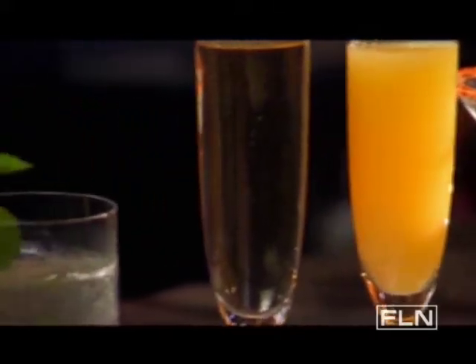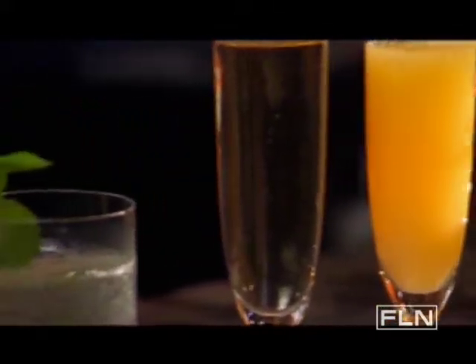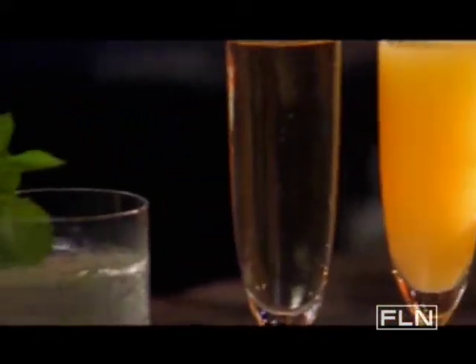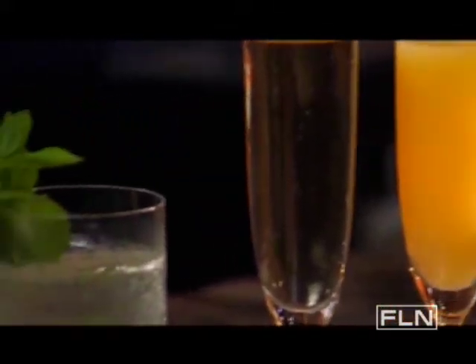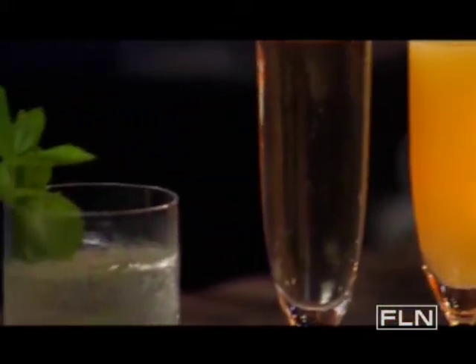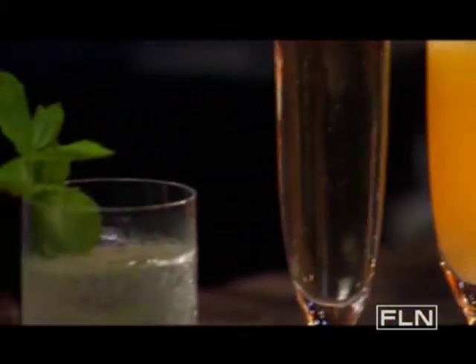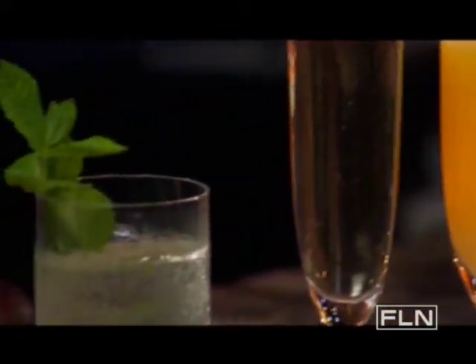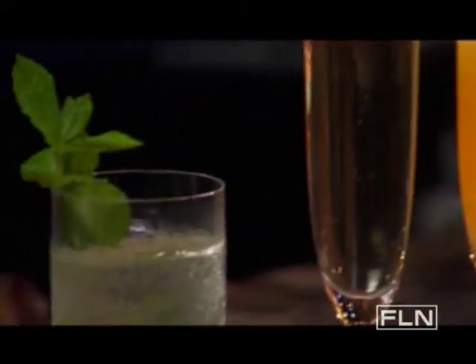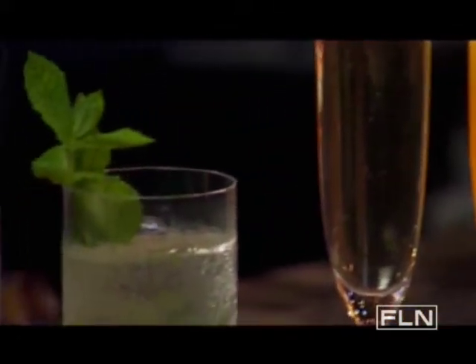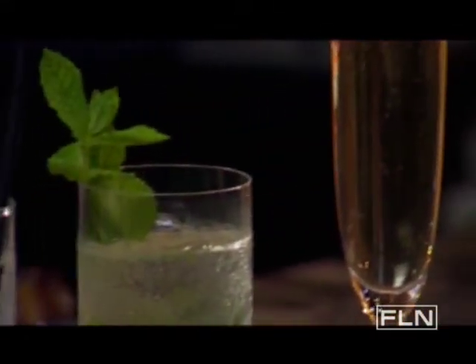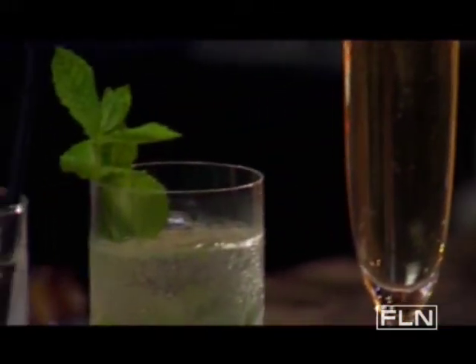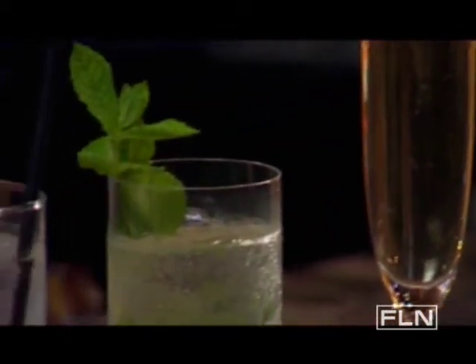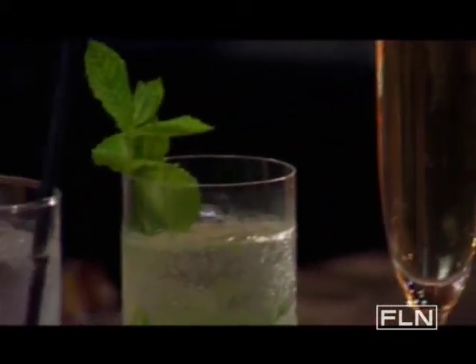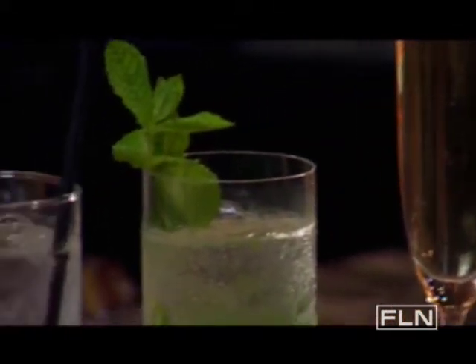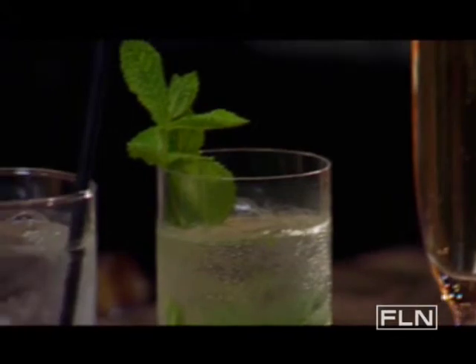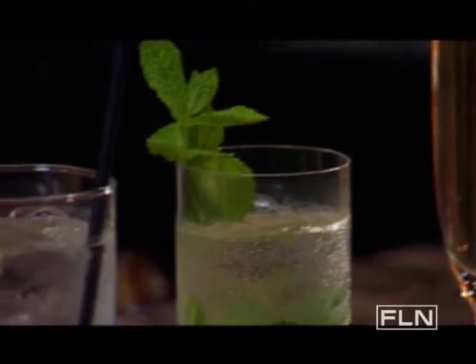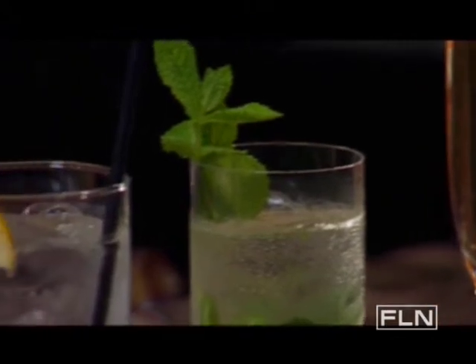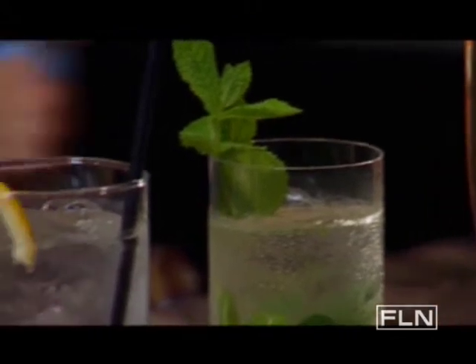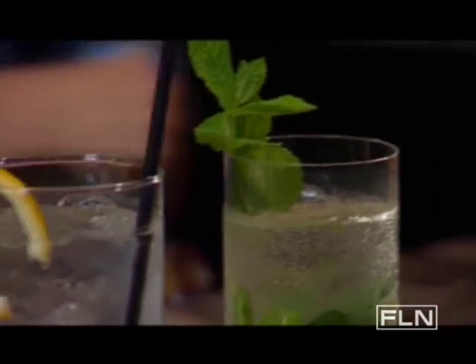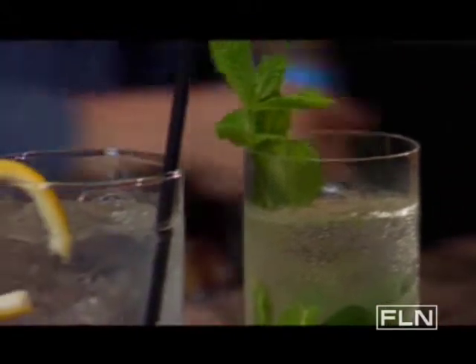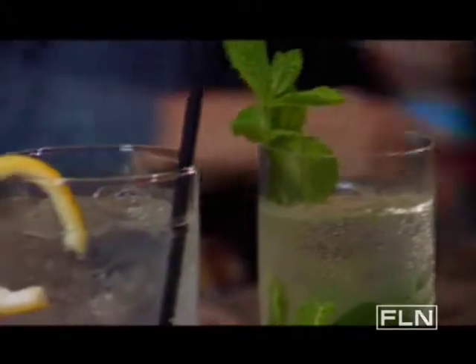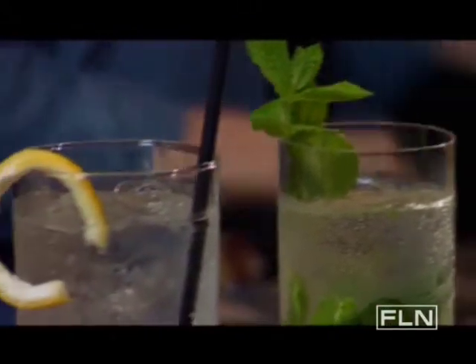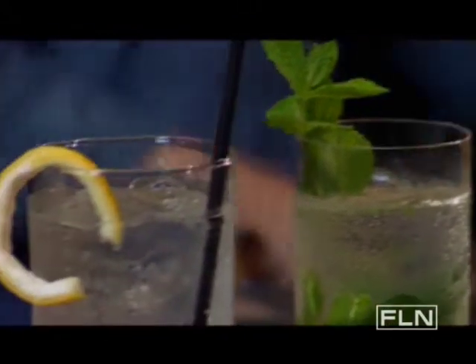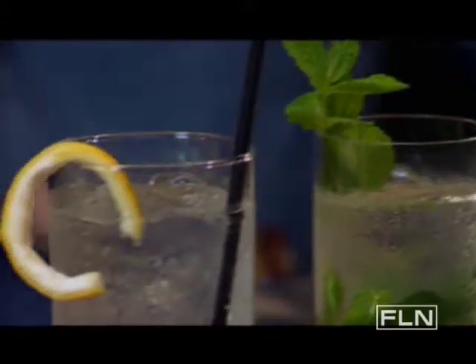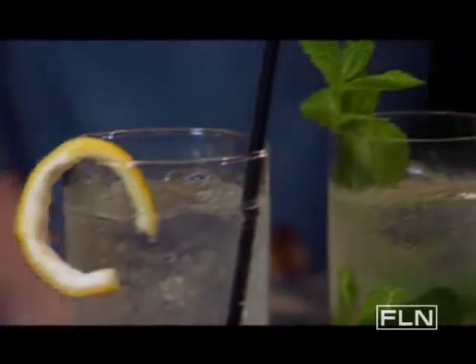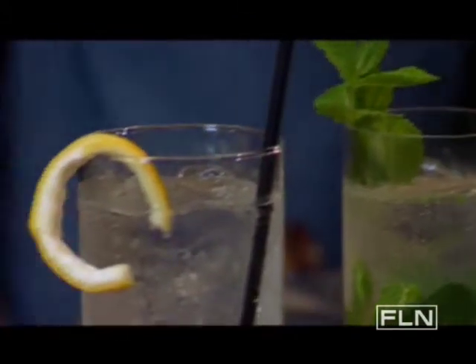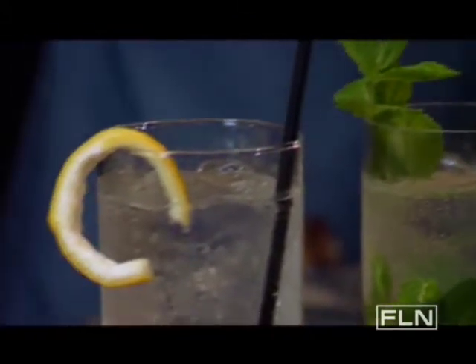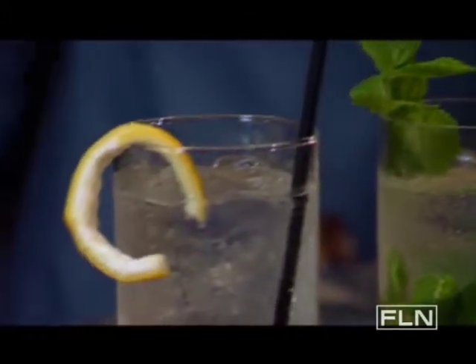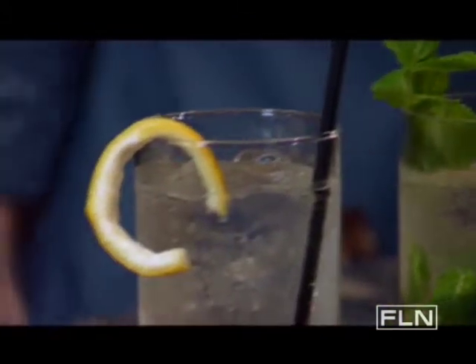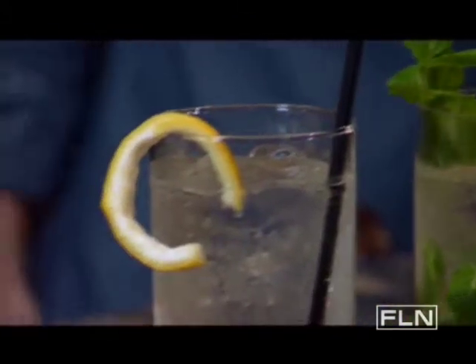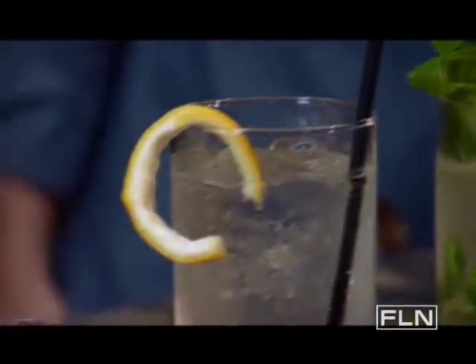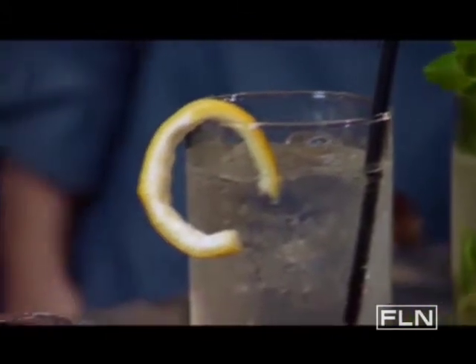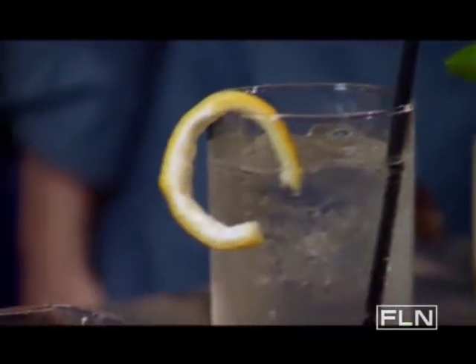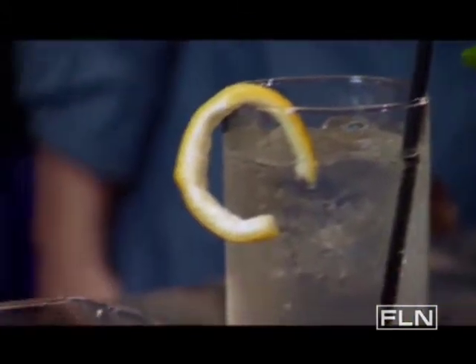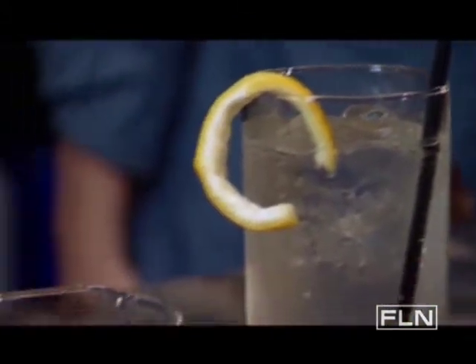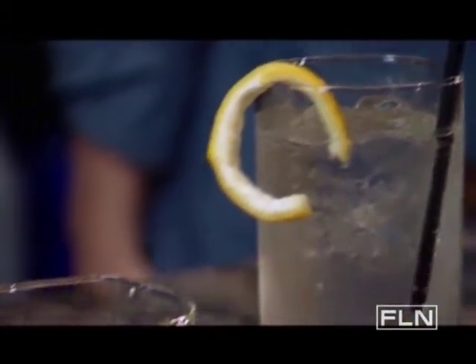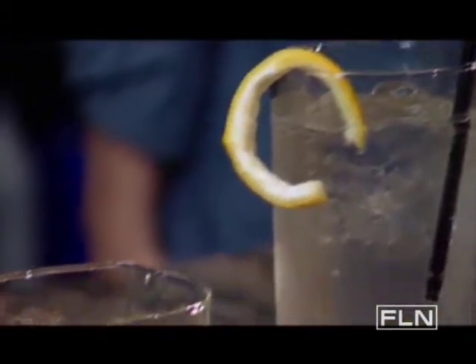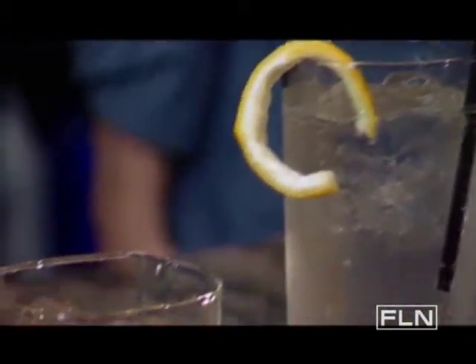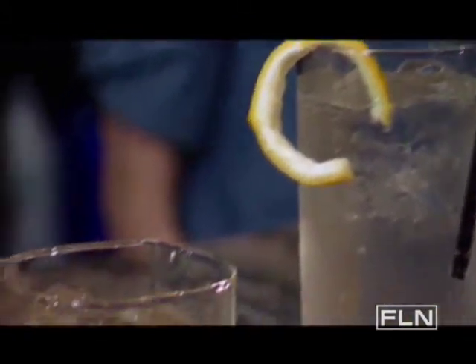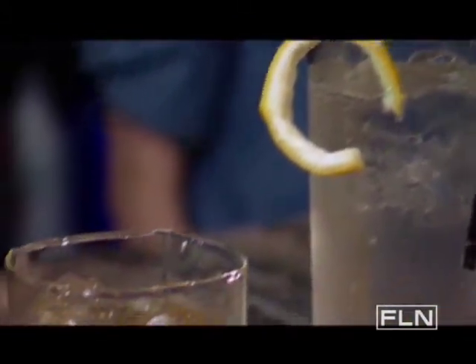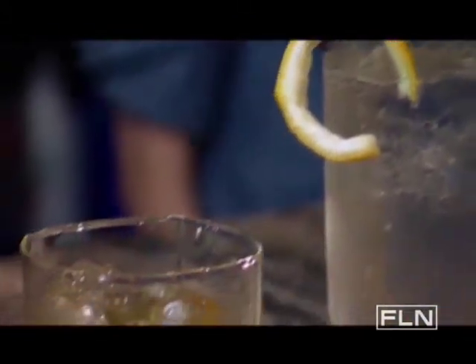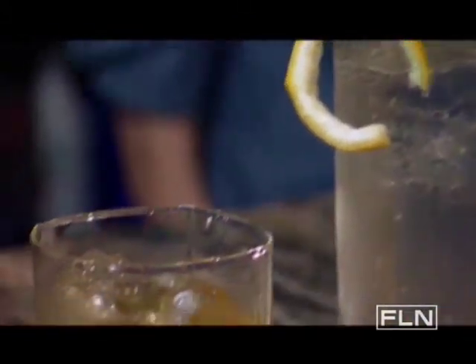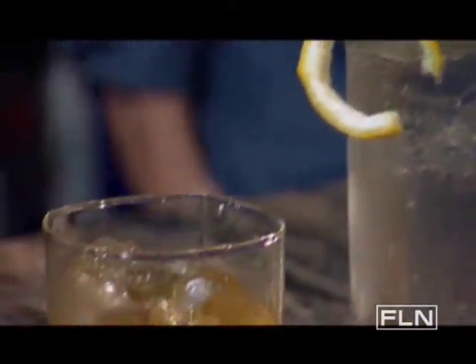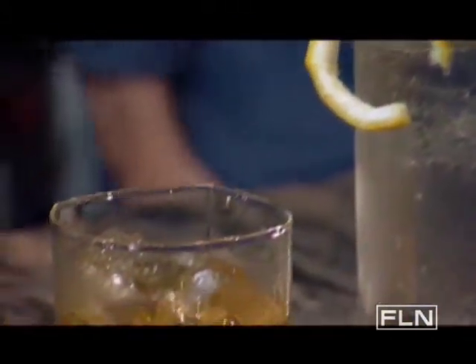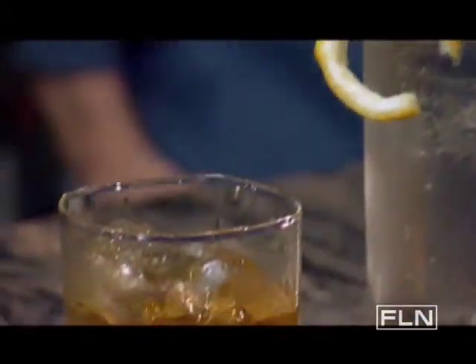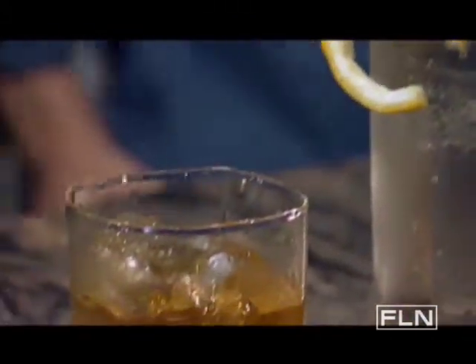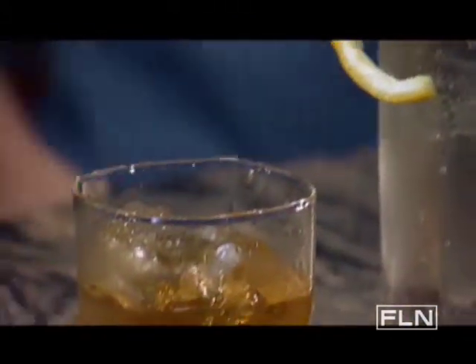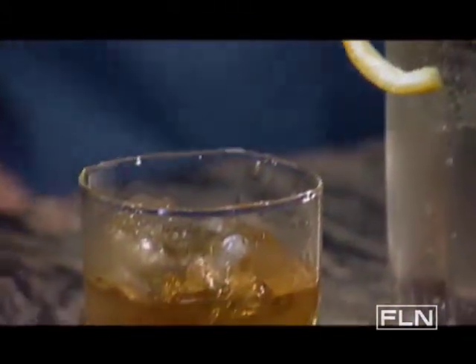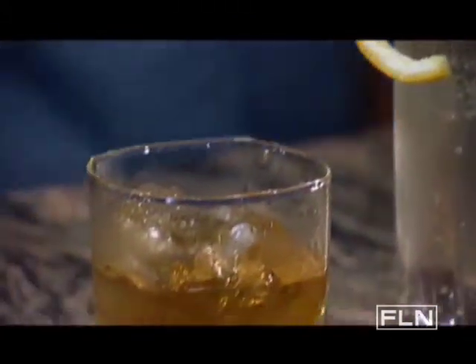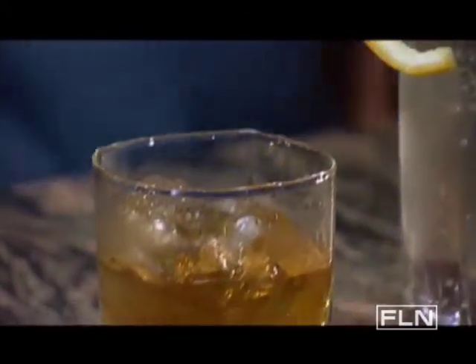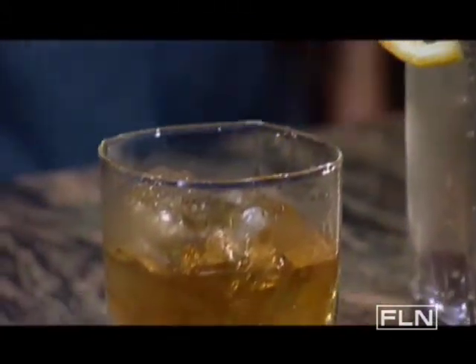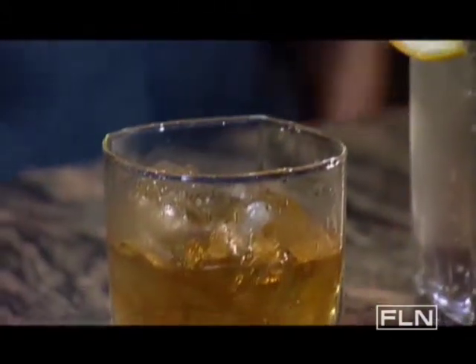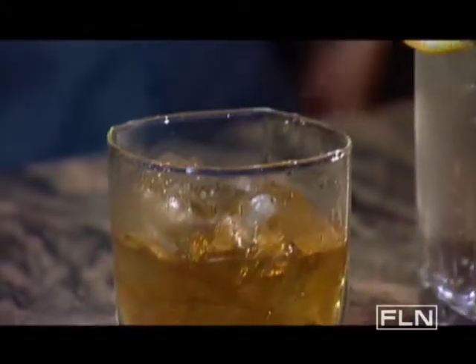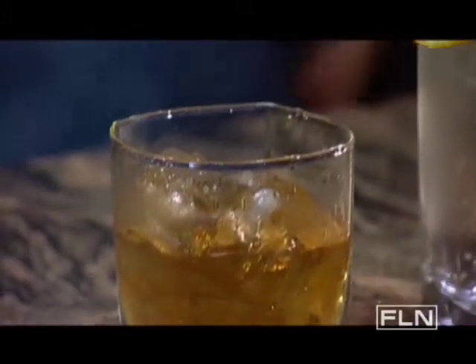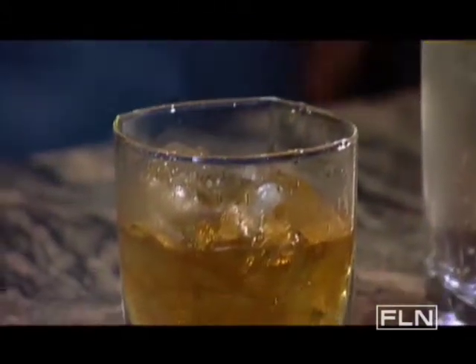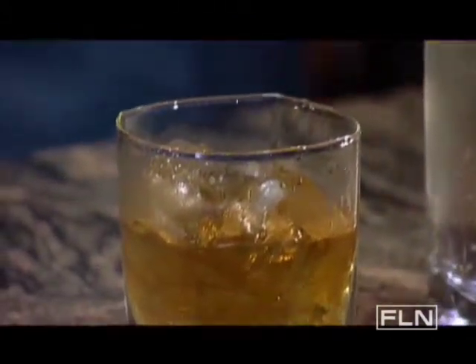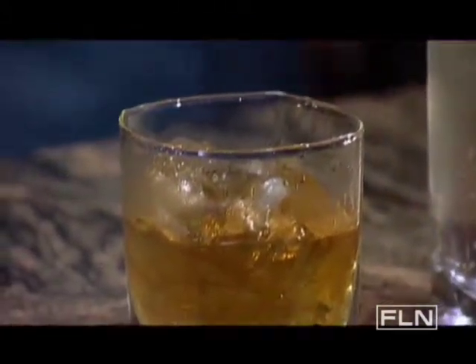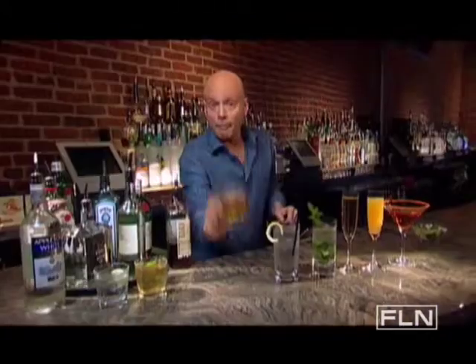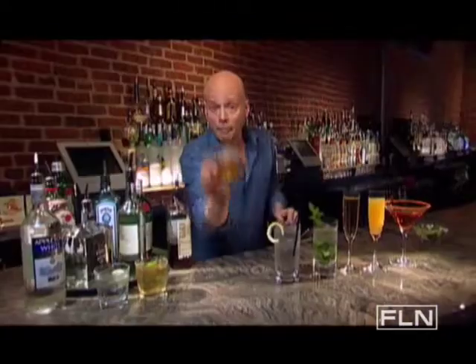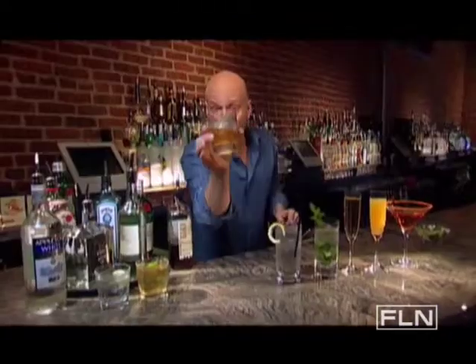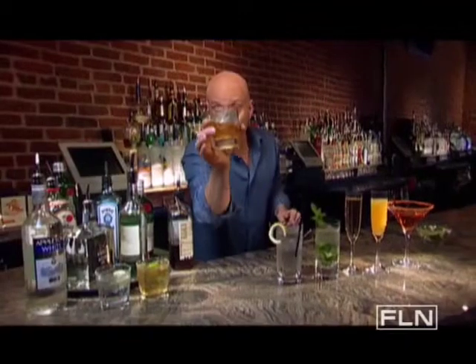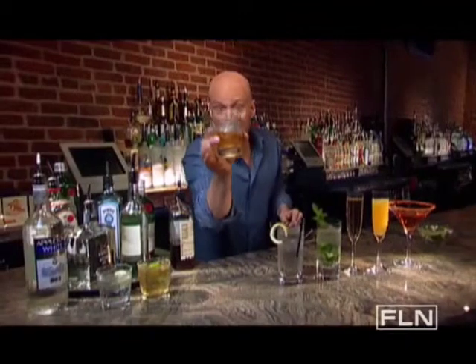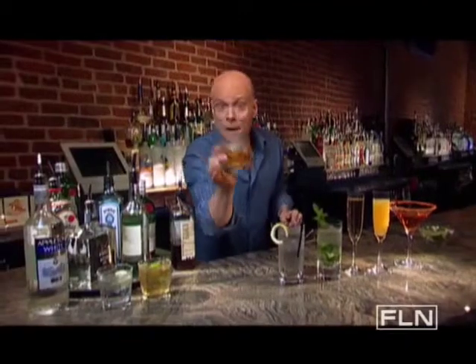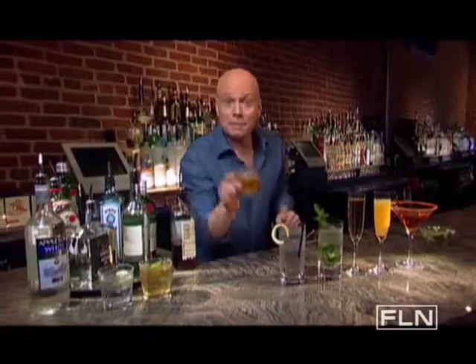With these four glasses, you'll have just what you need to serve up almost any kind of cocktail. Bottoms up!